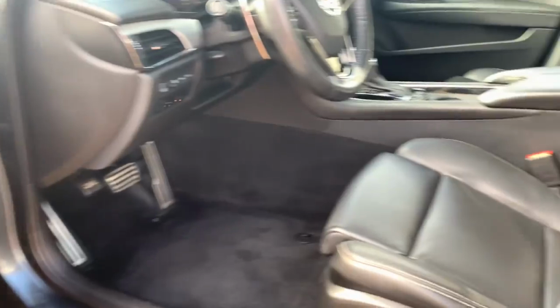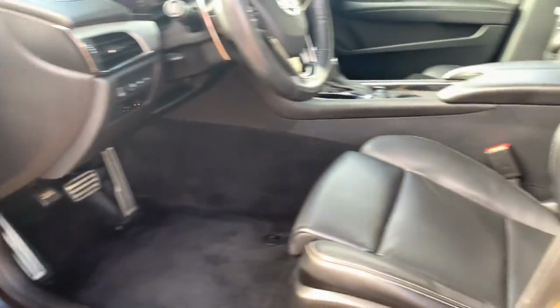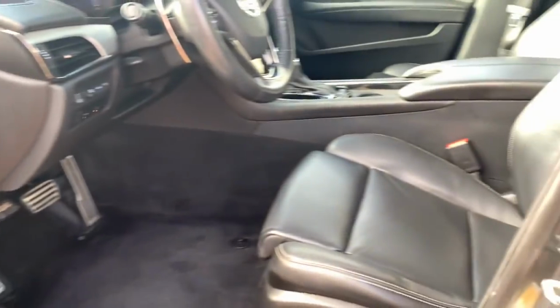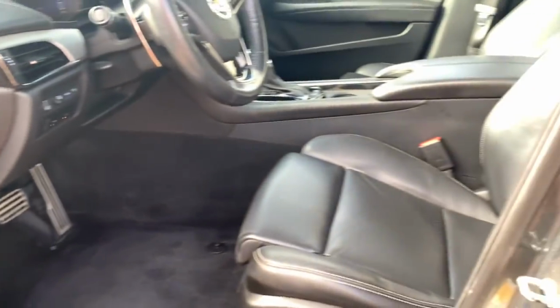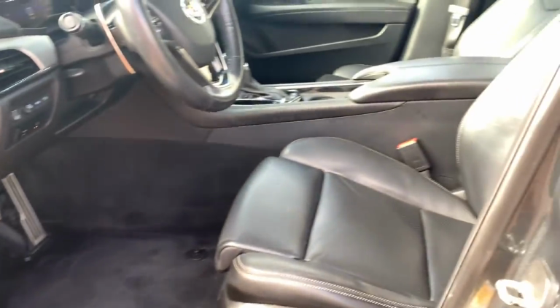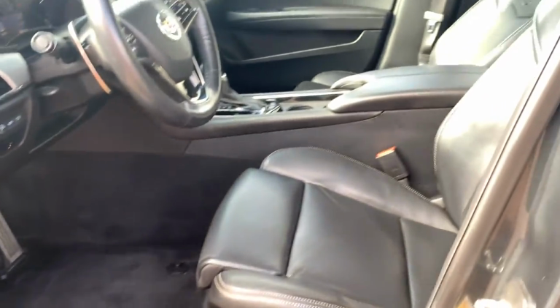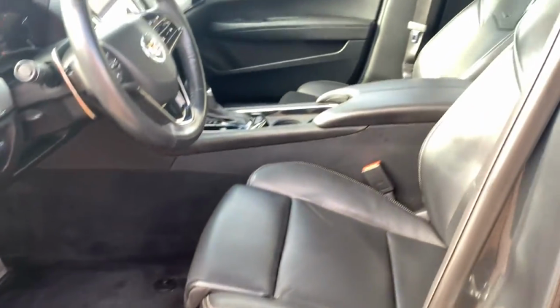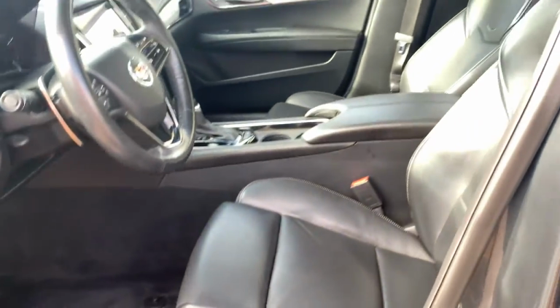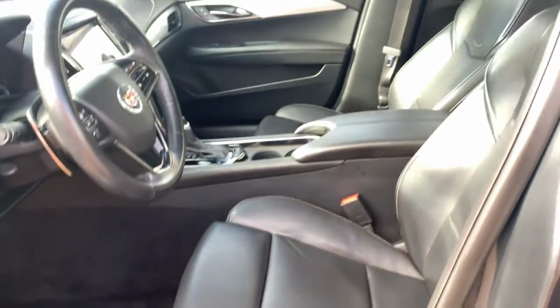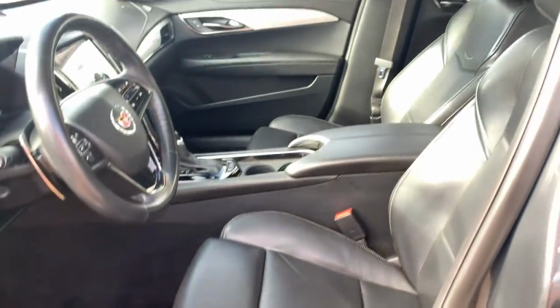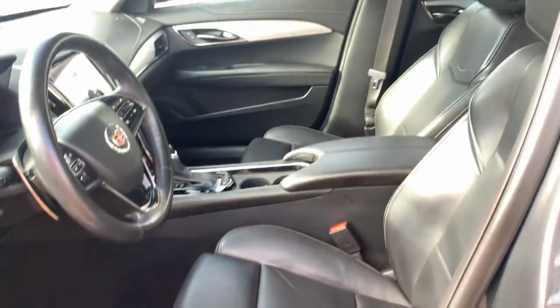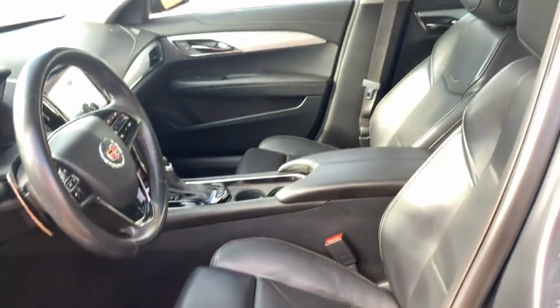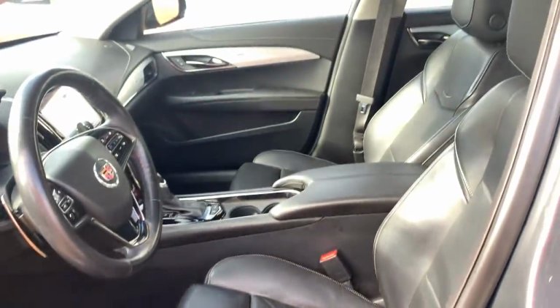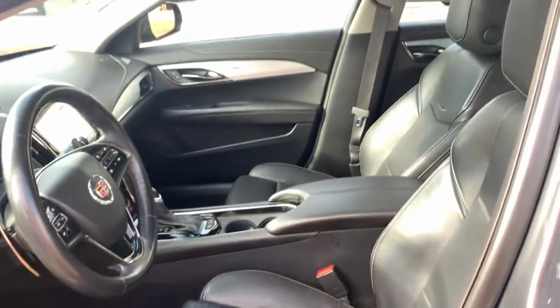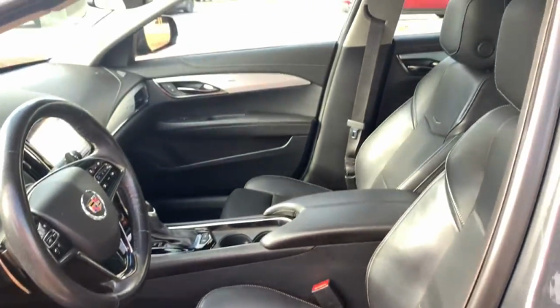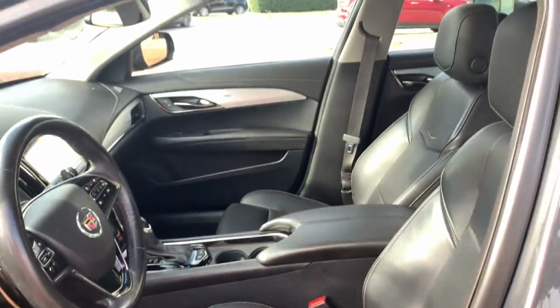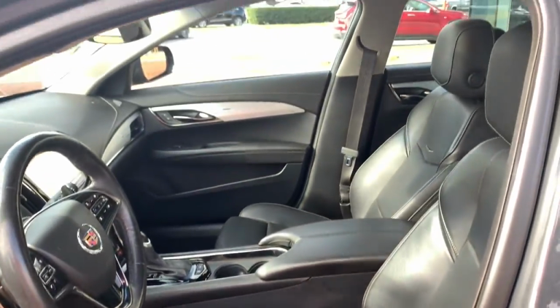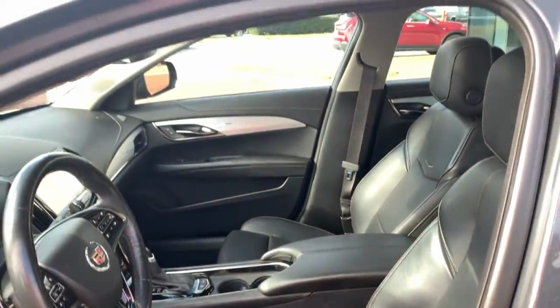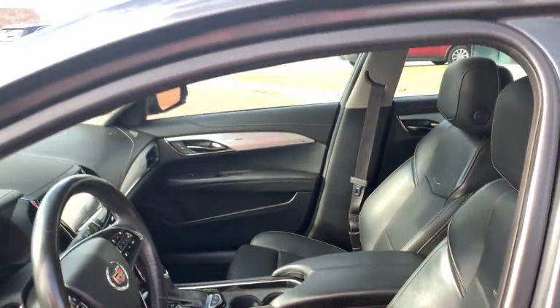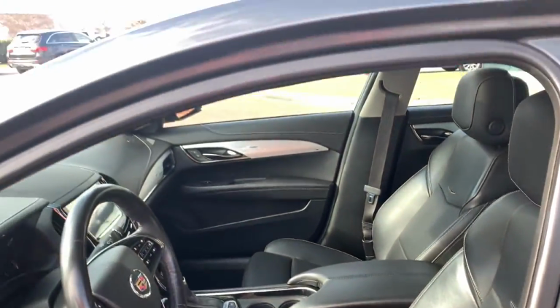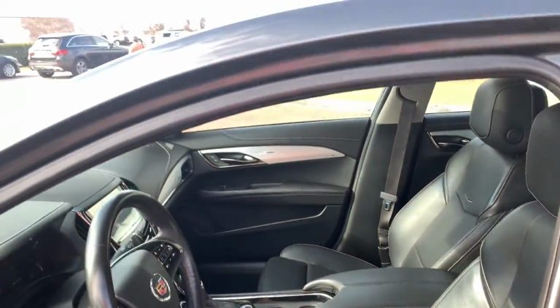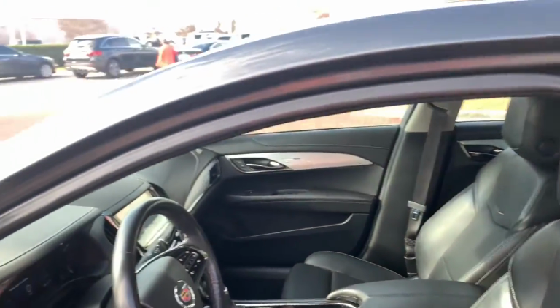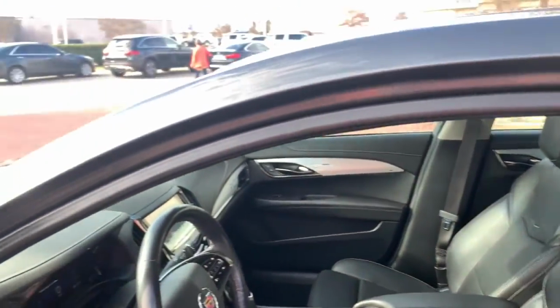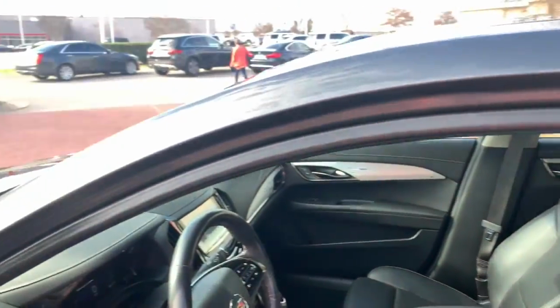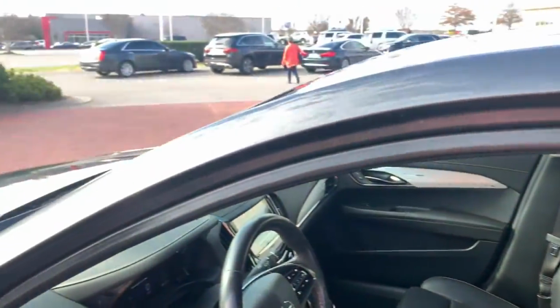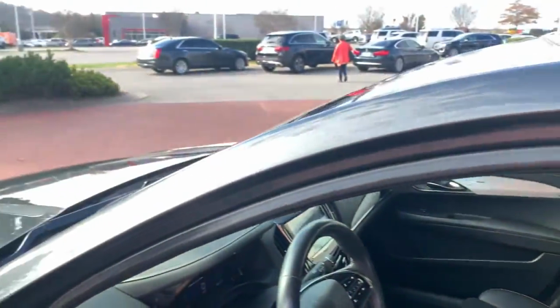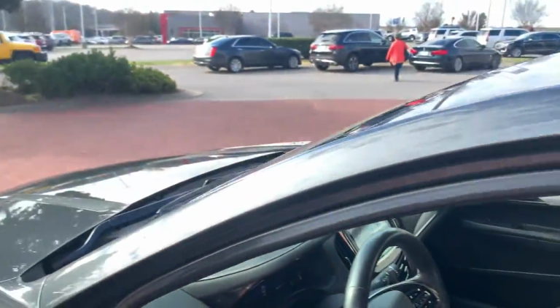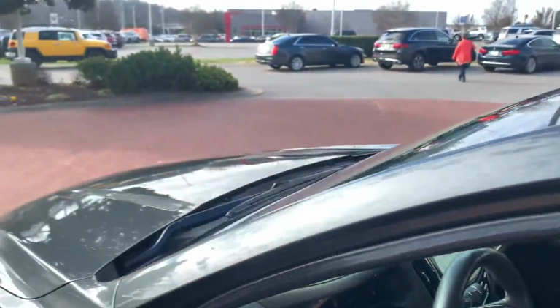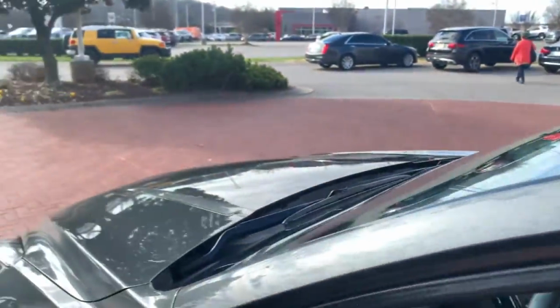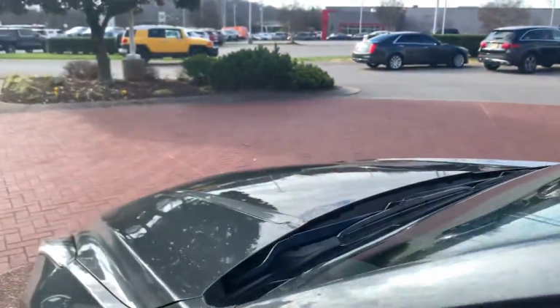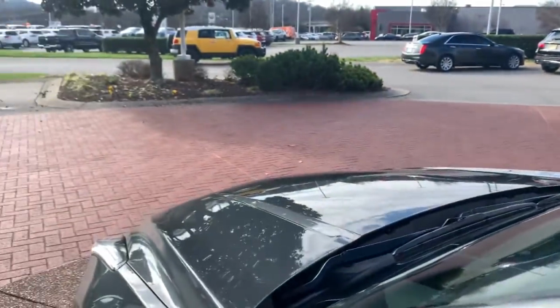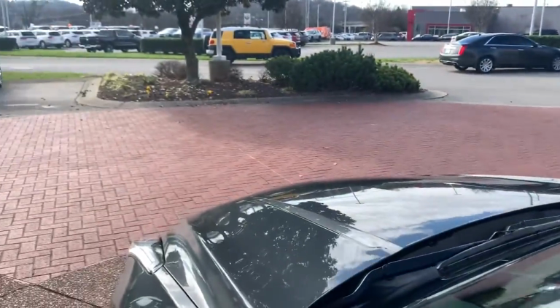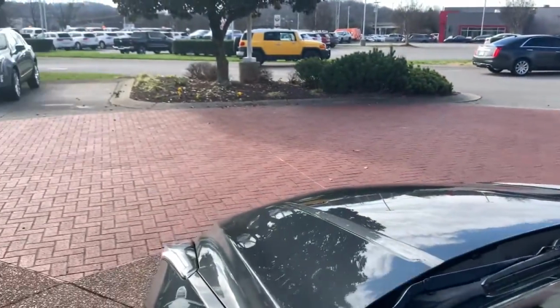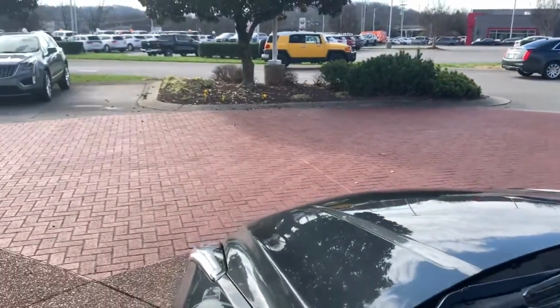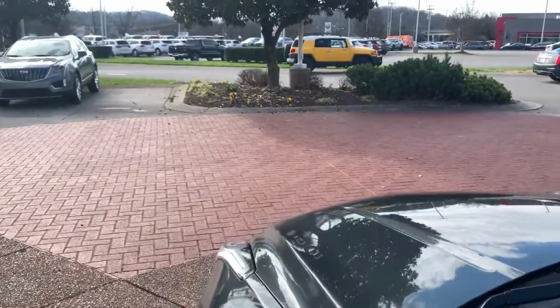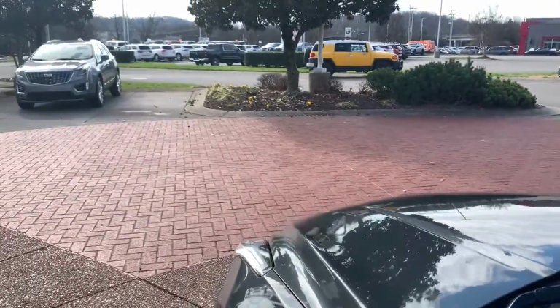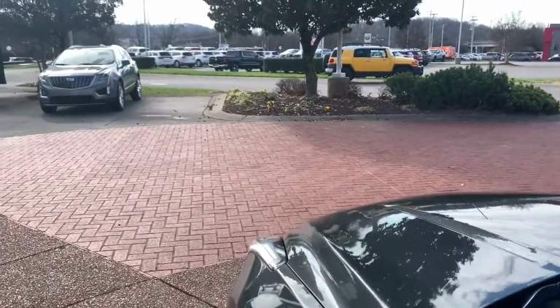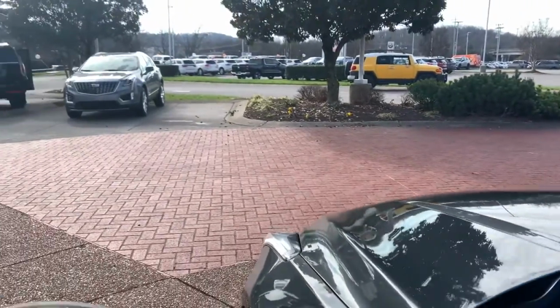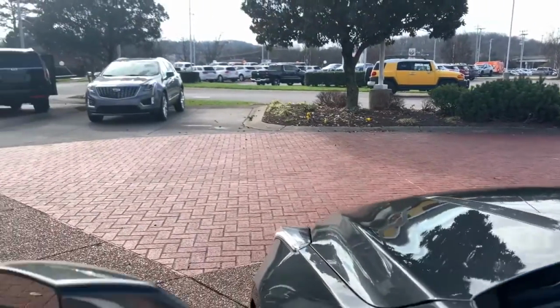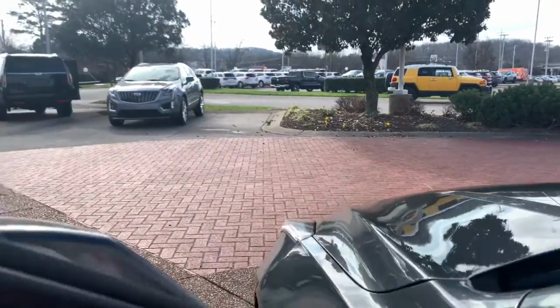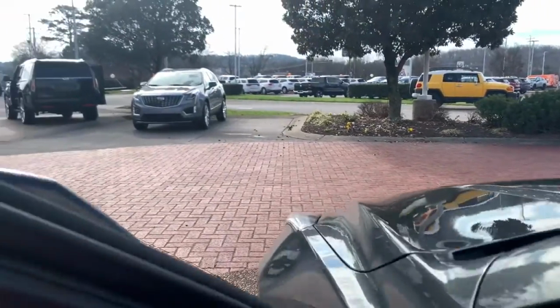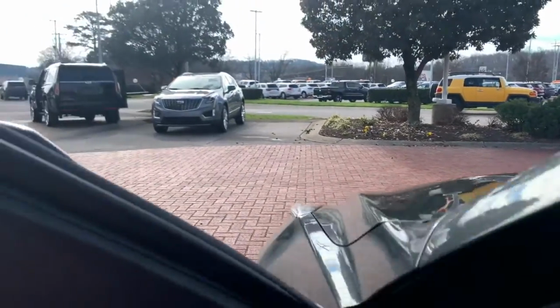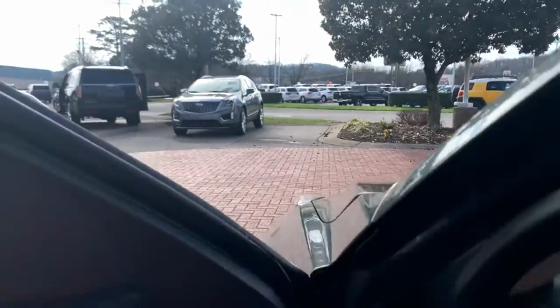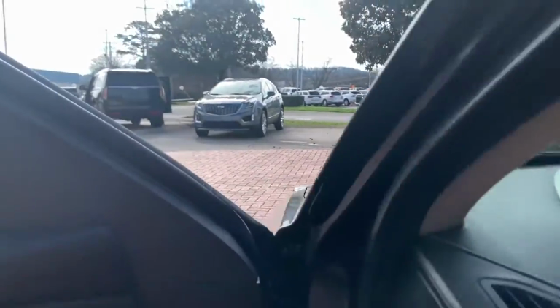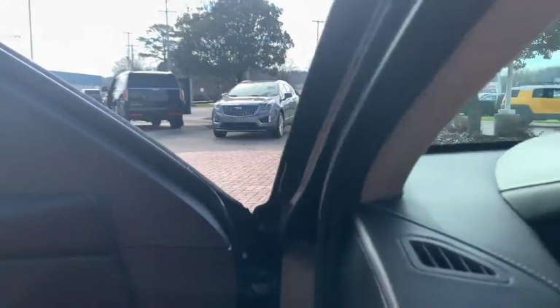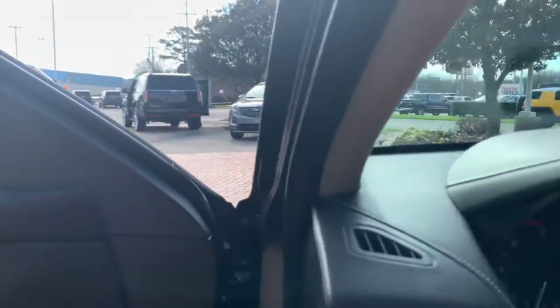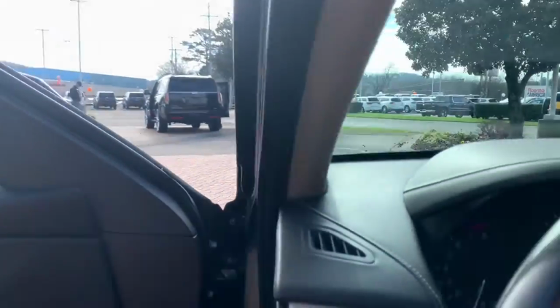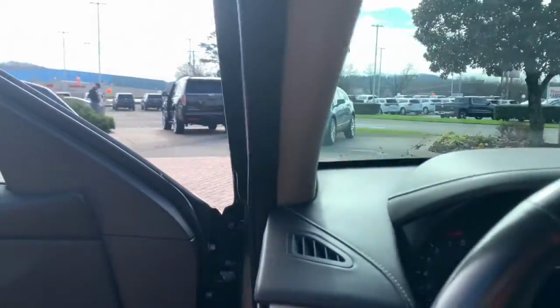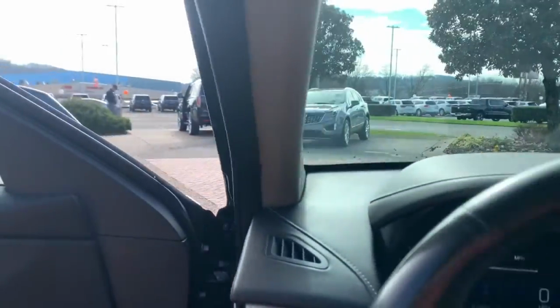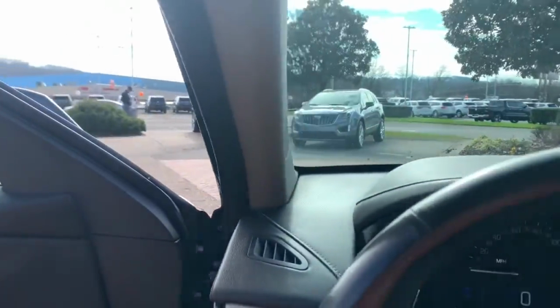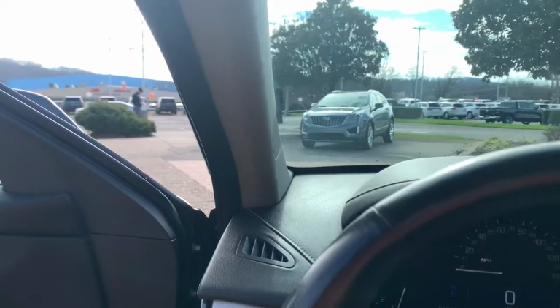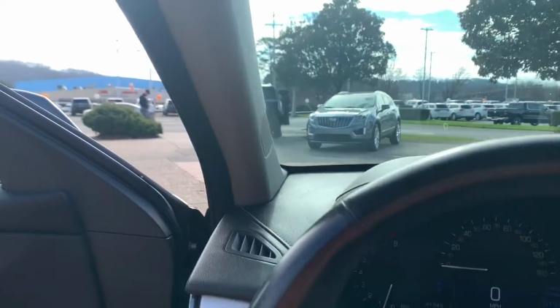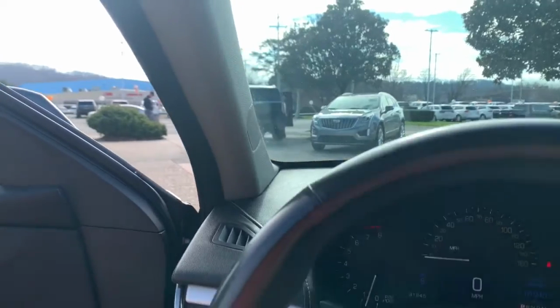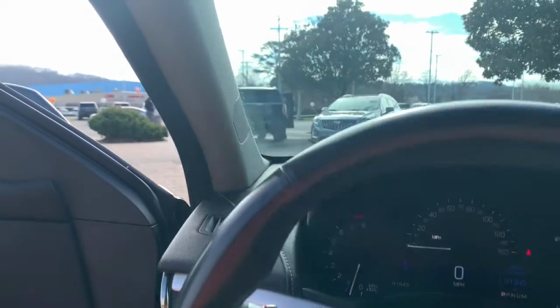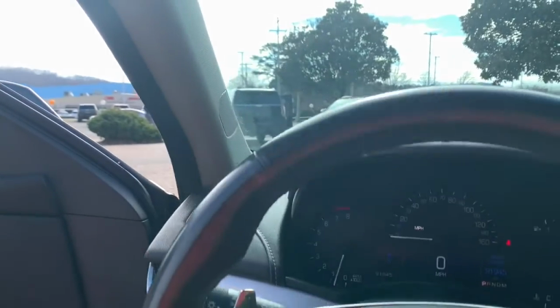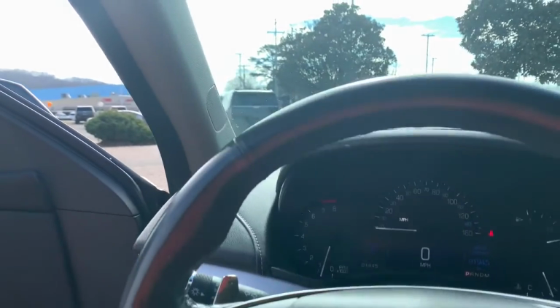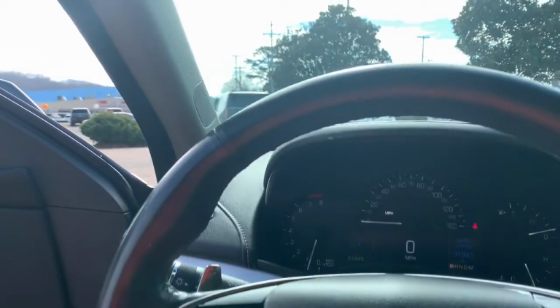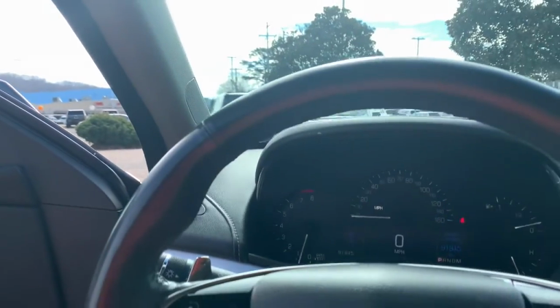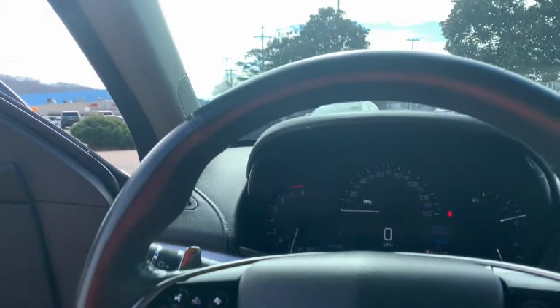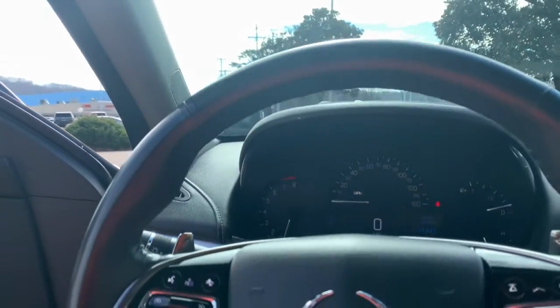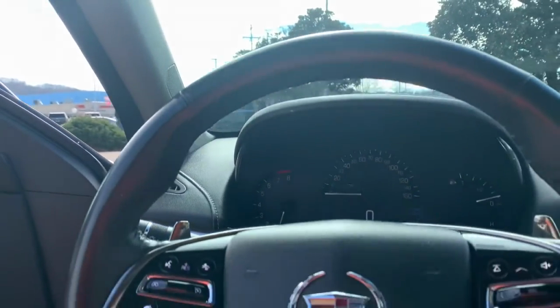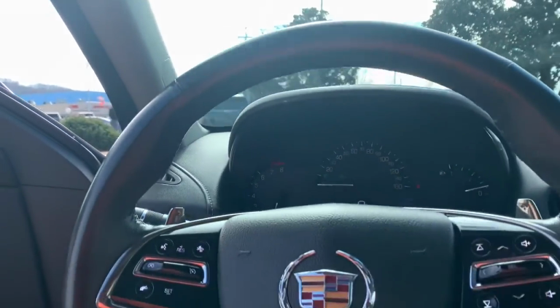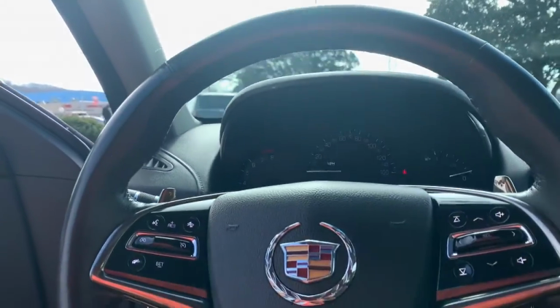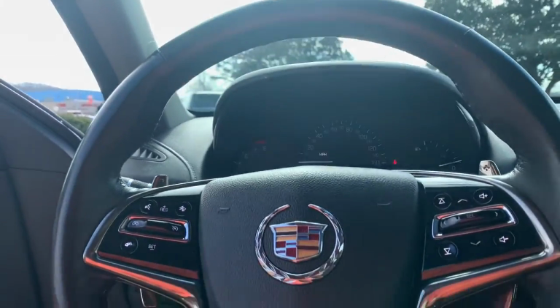Don't miss the opportunity to drive an automobile that reflects your dynamic style. Get behind the wheel of the ATS Coupe.